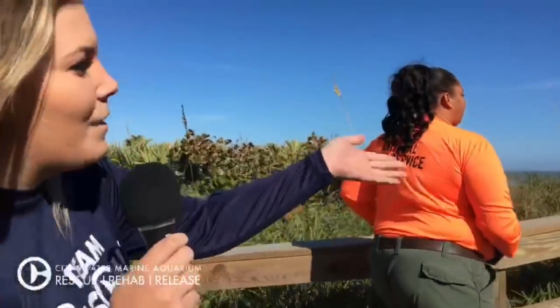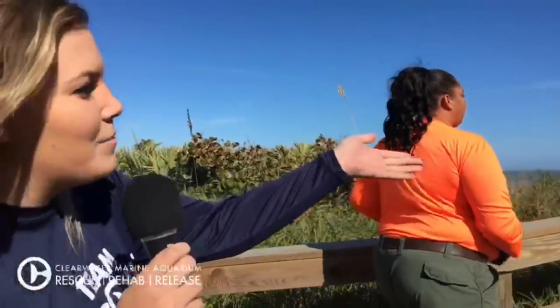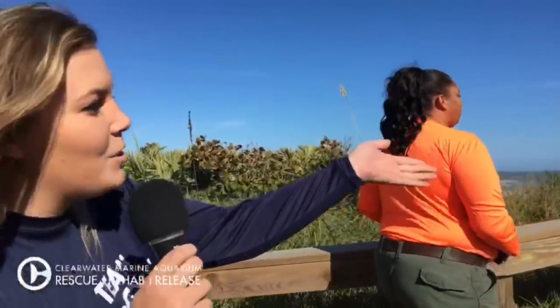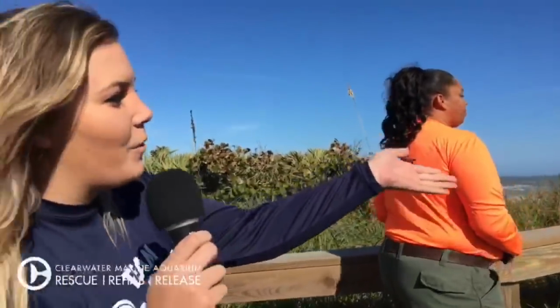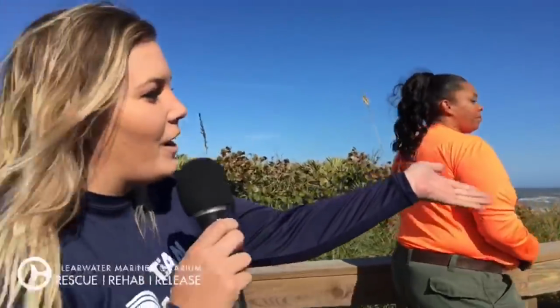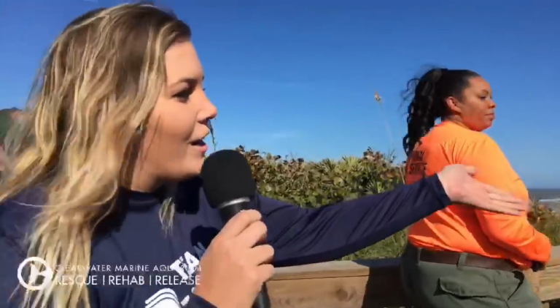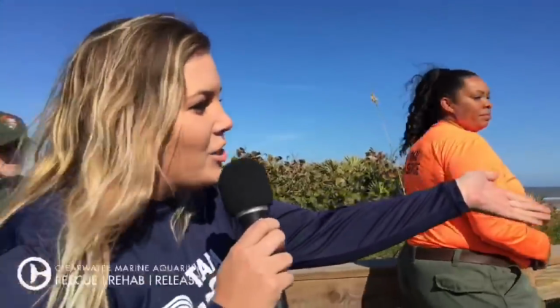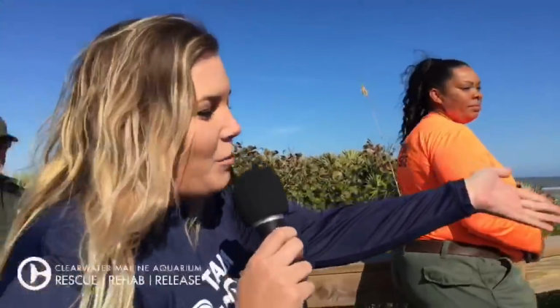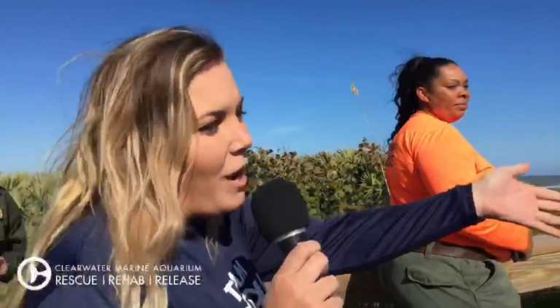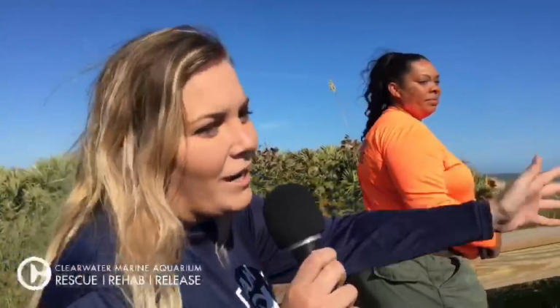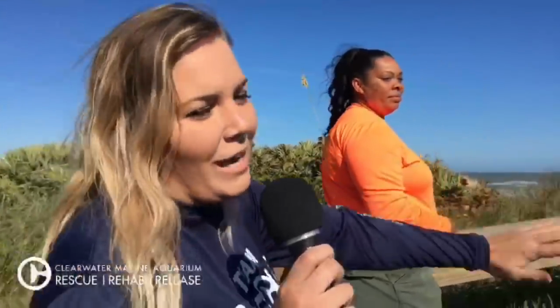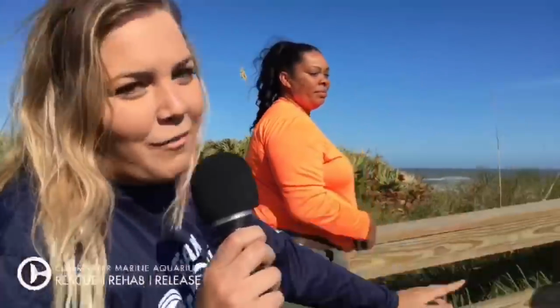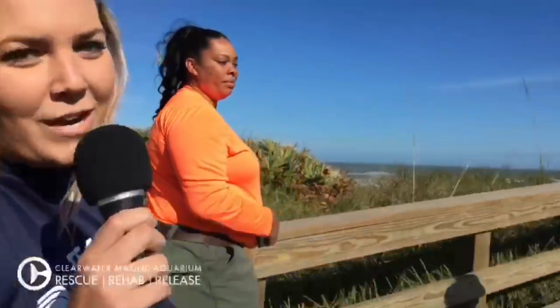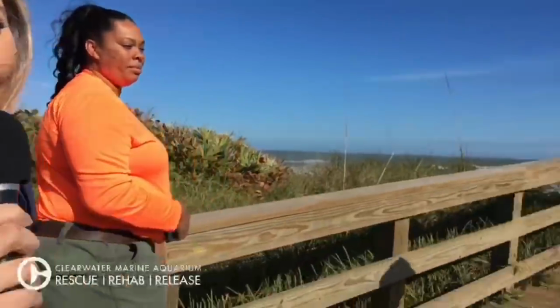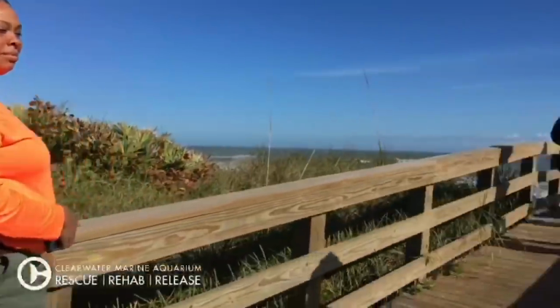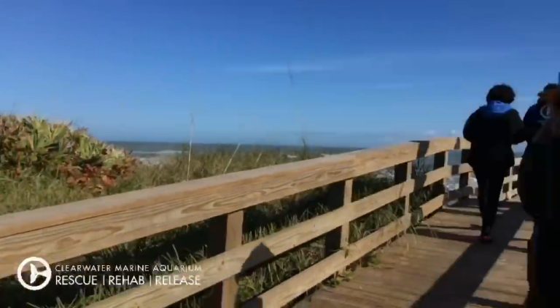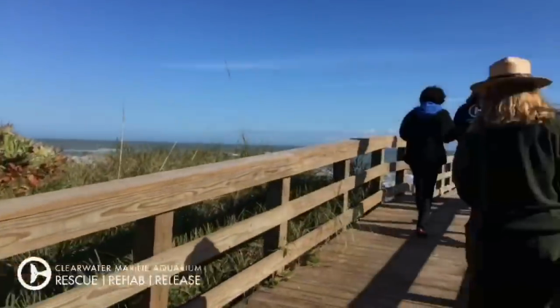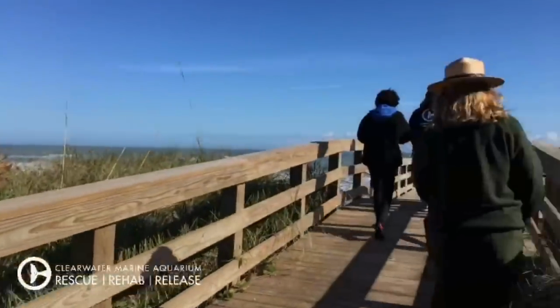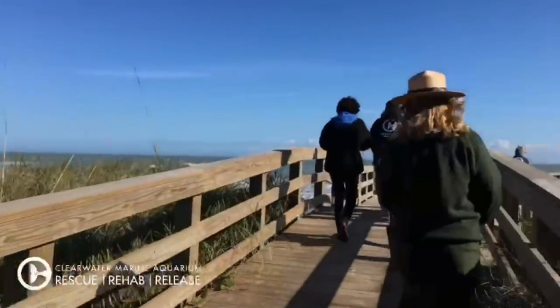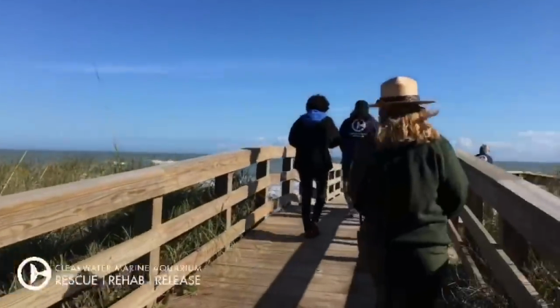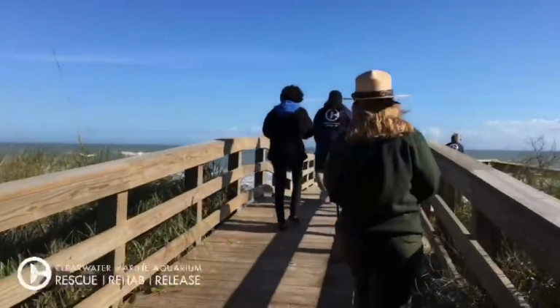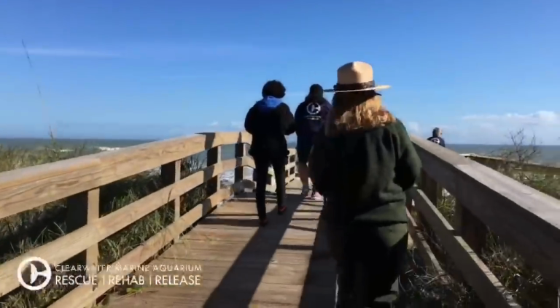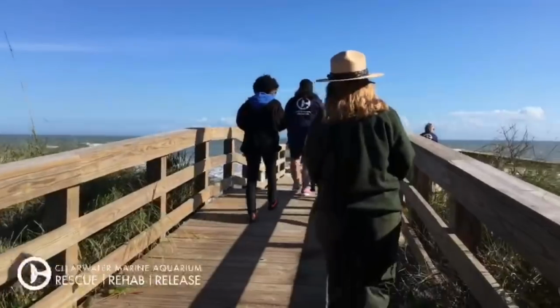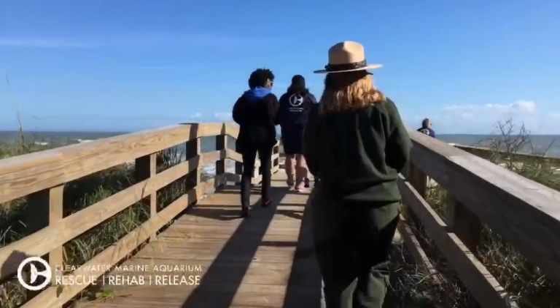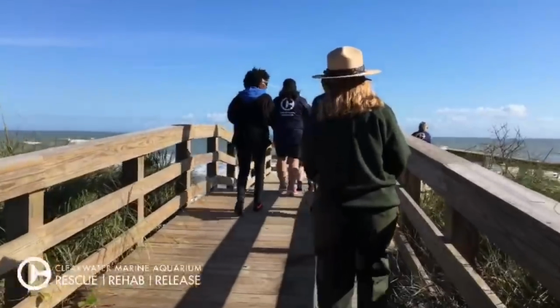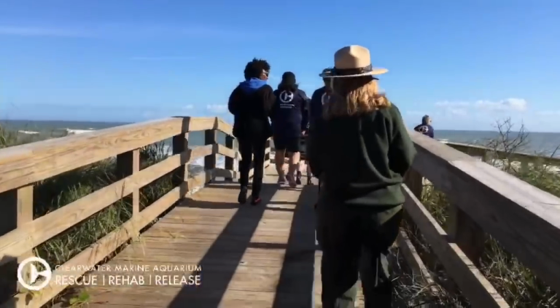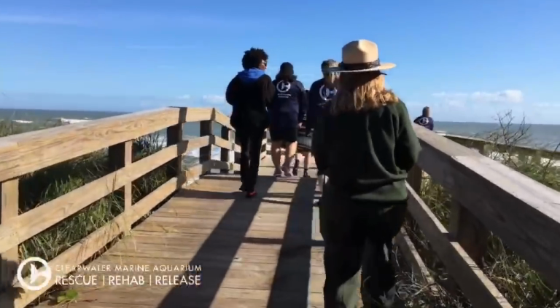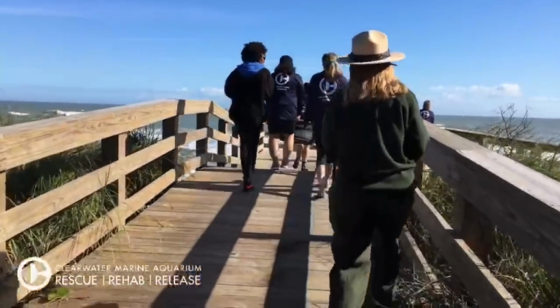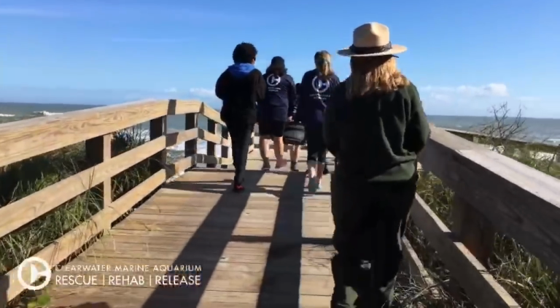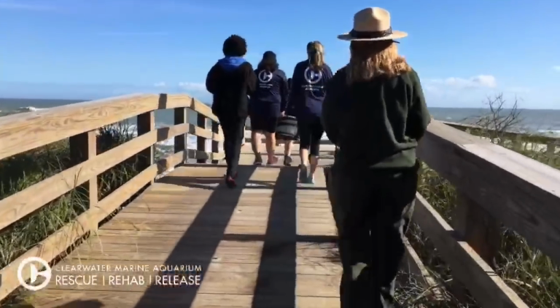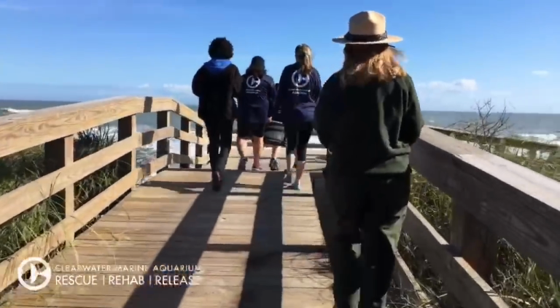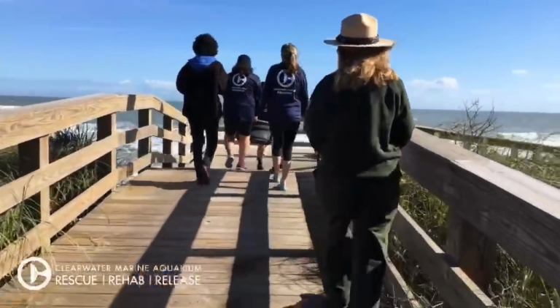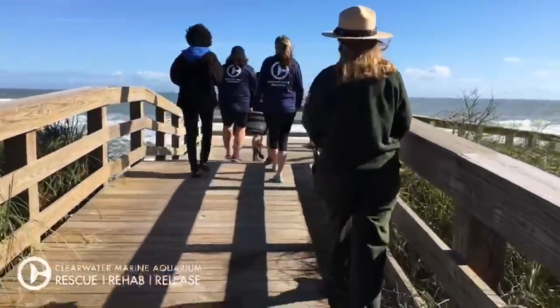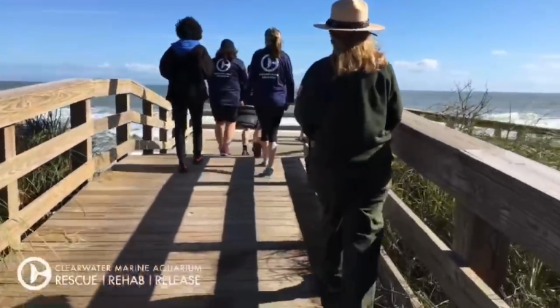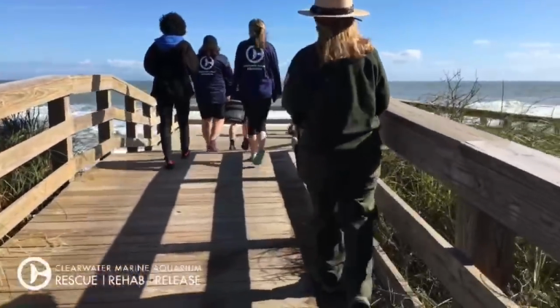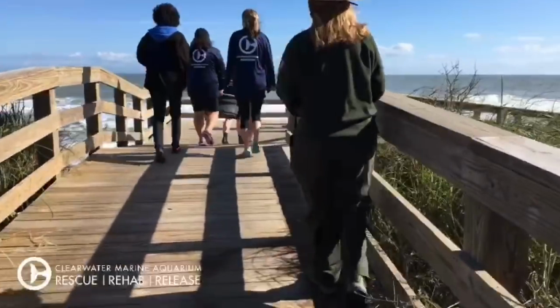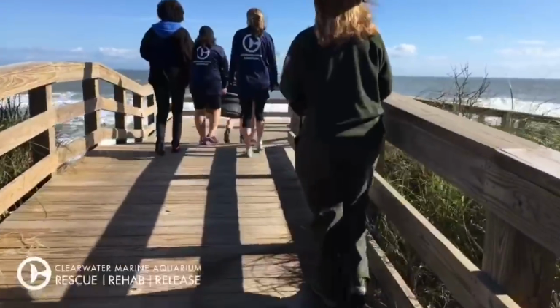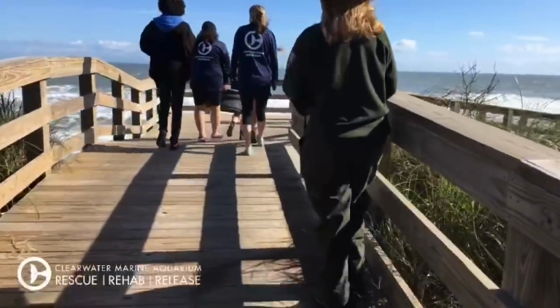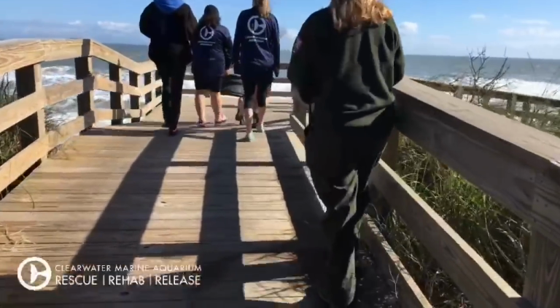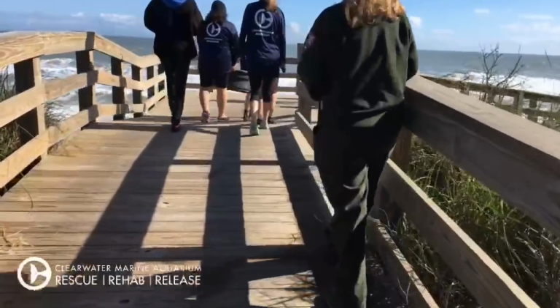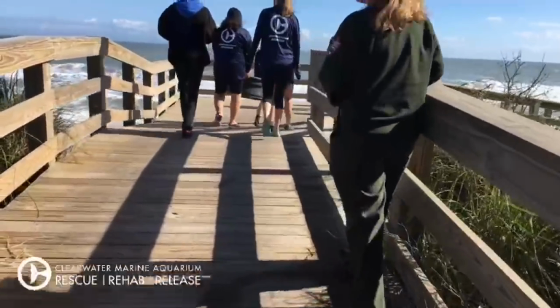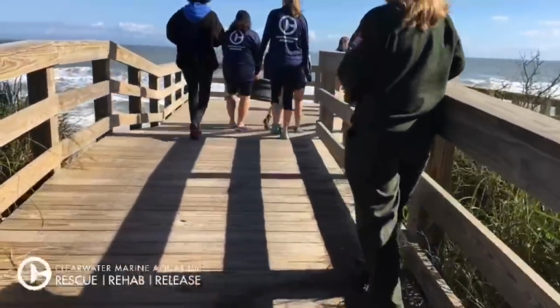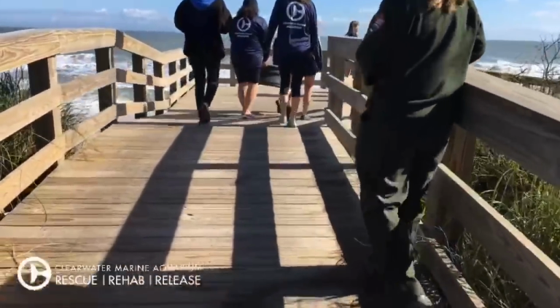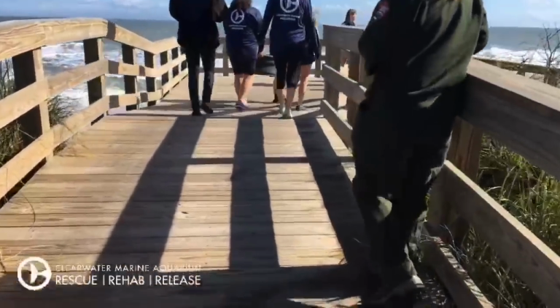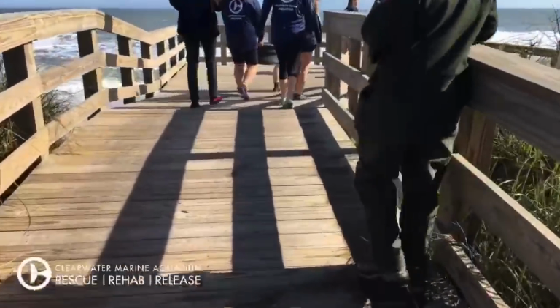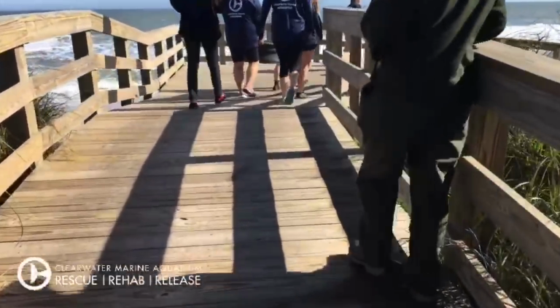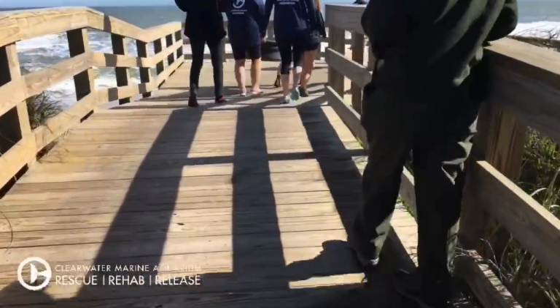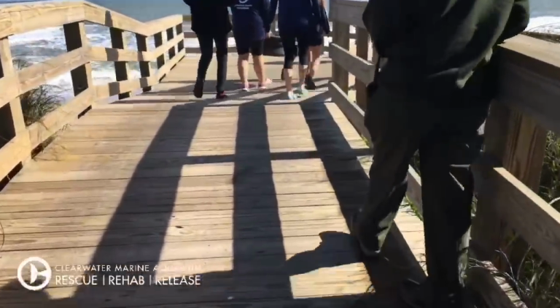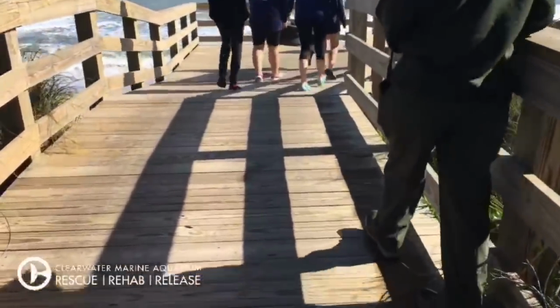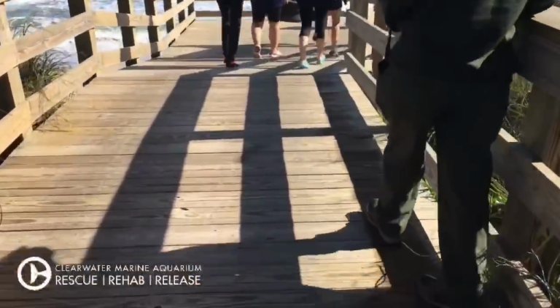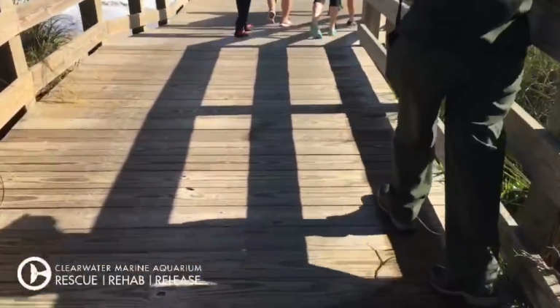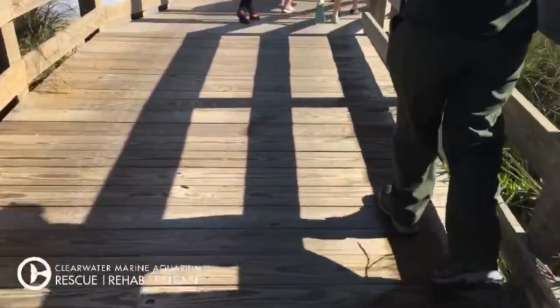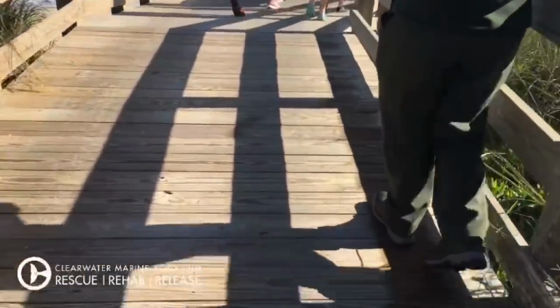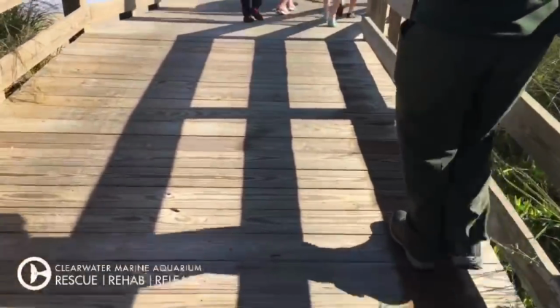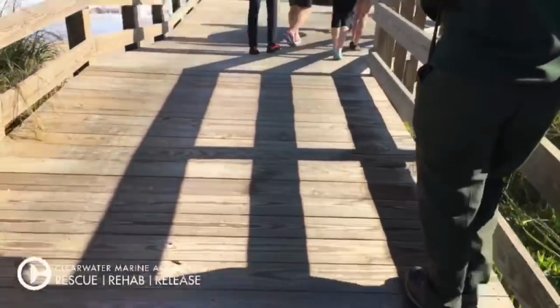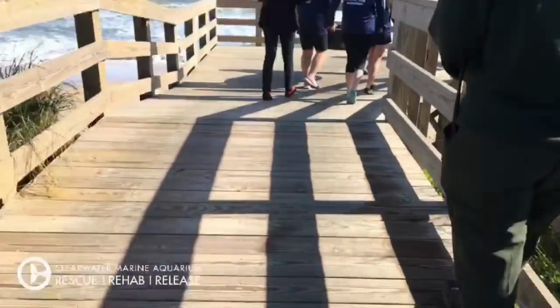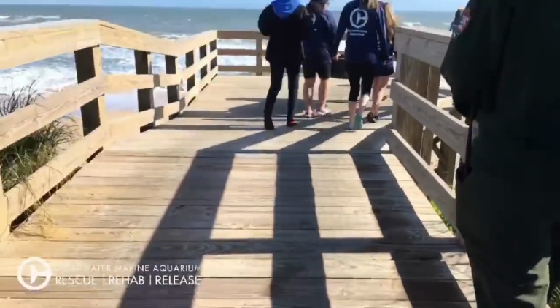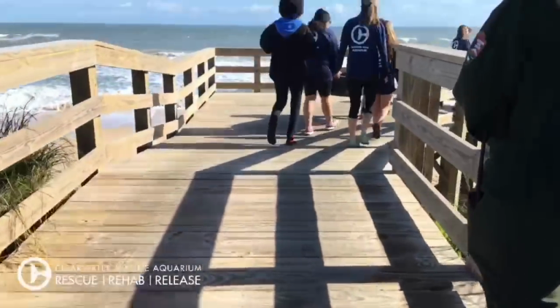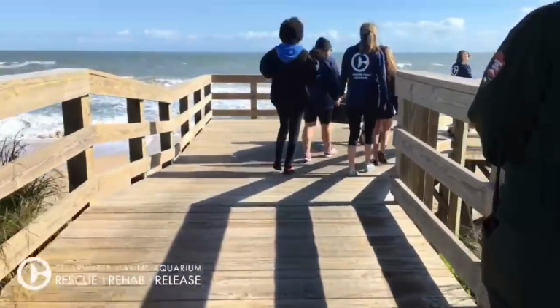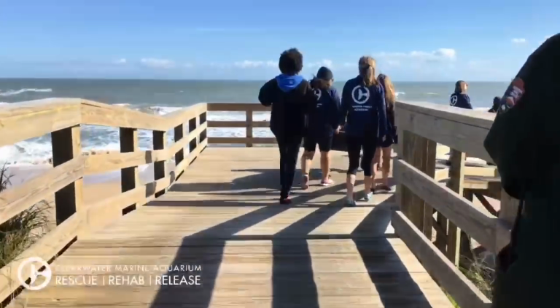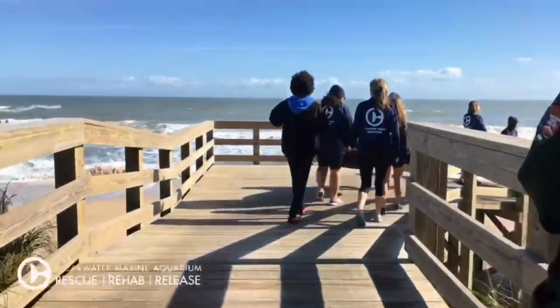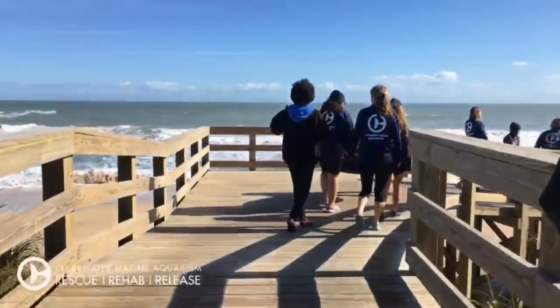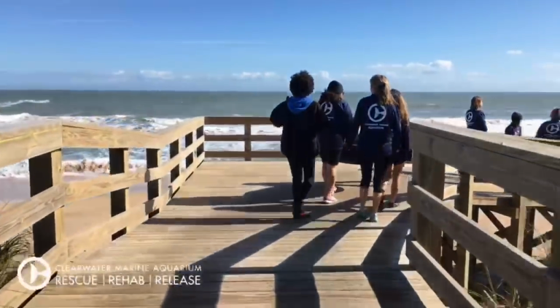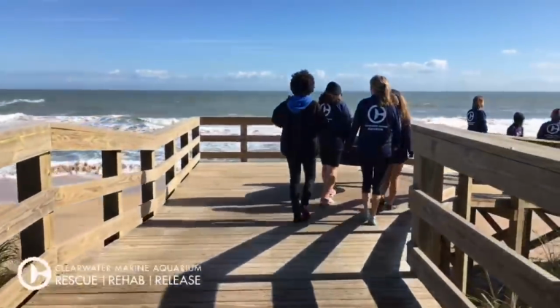So we're actually walking out right now. If you guys want to look at this quick clip of their rehab journey with us, you can watch that right now.